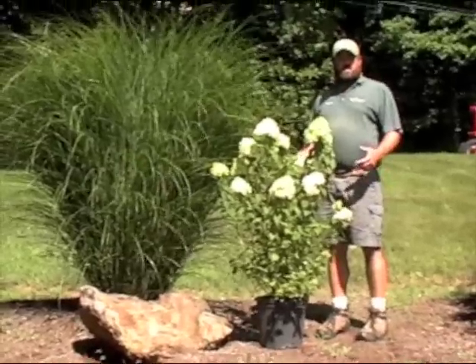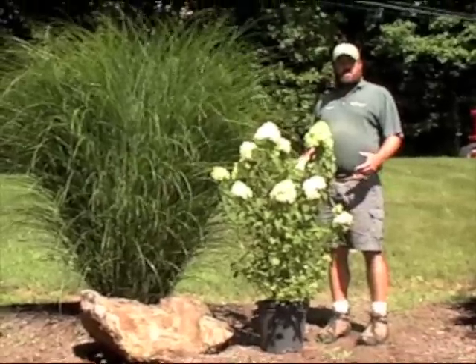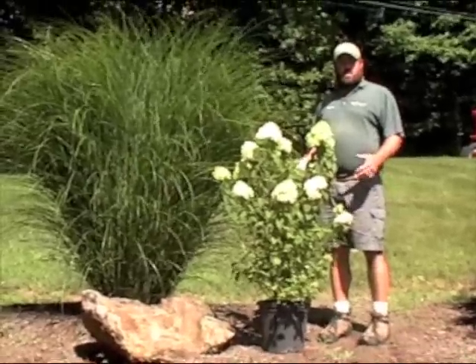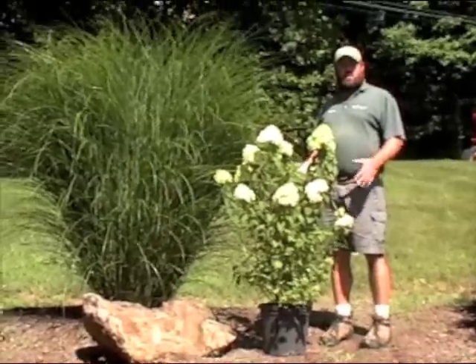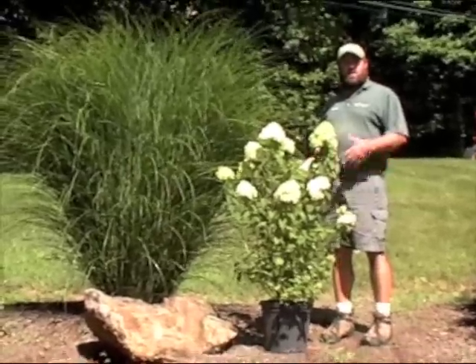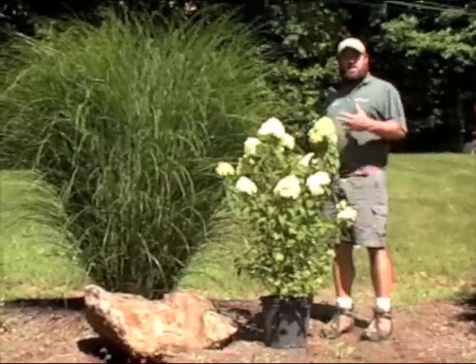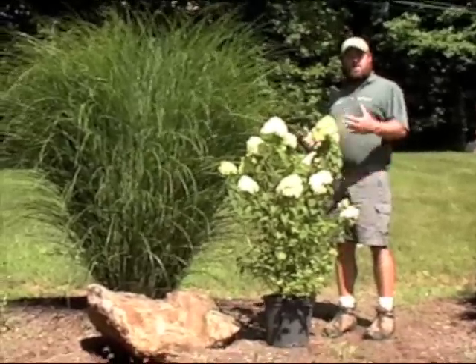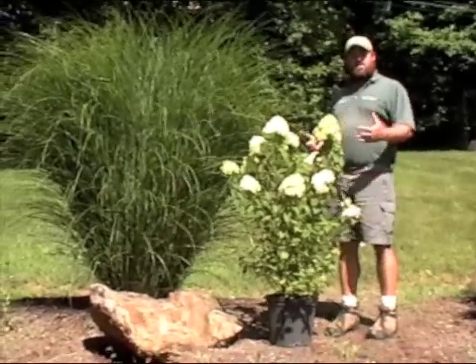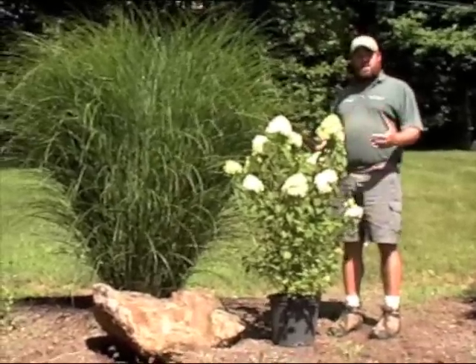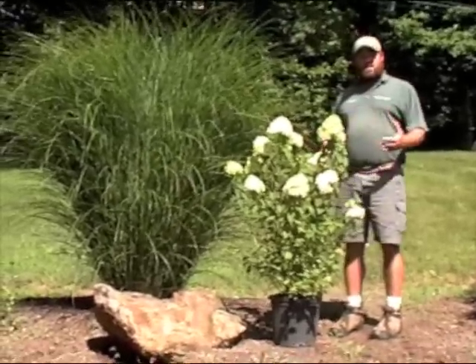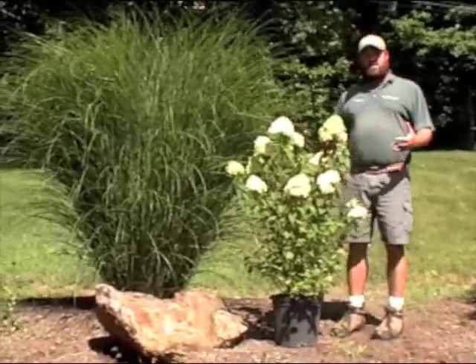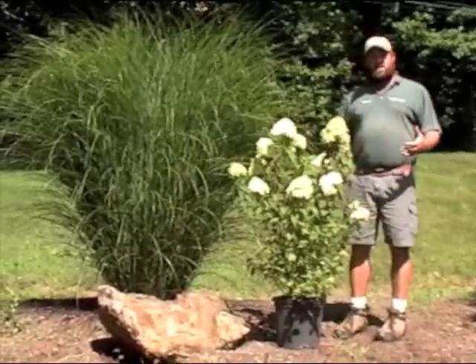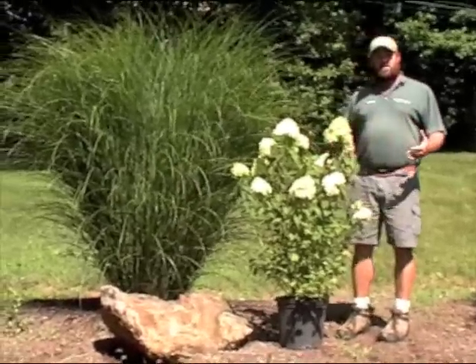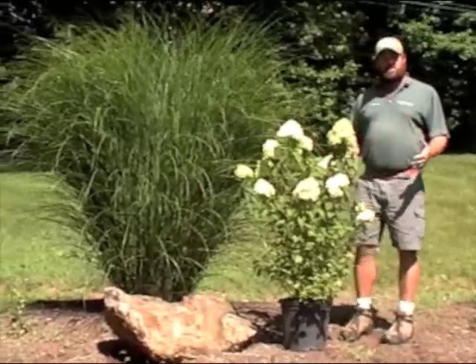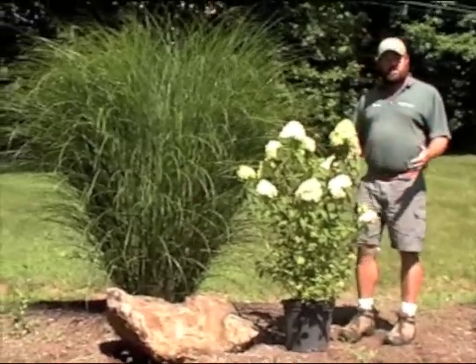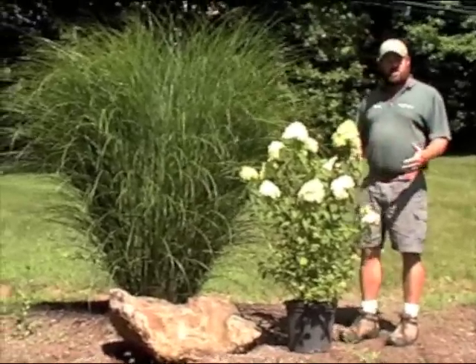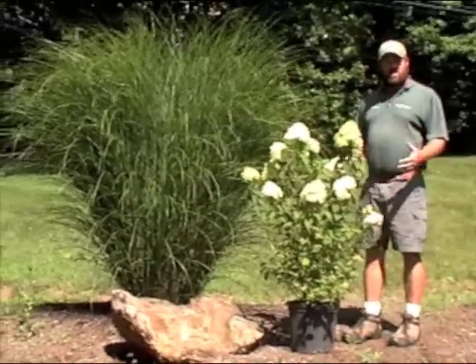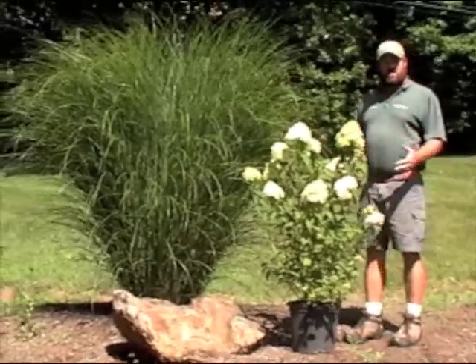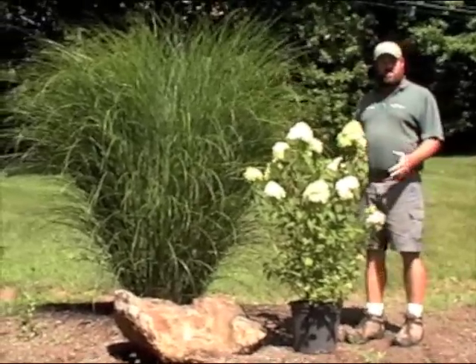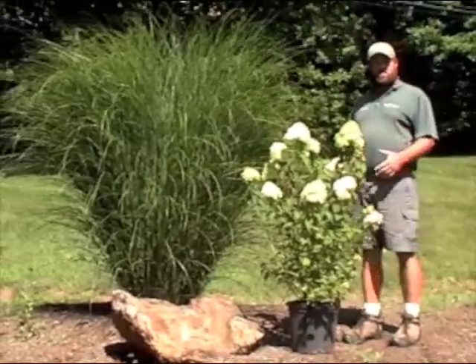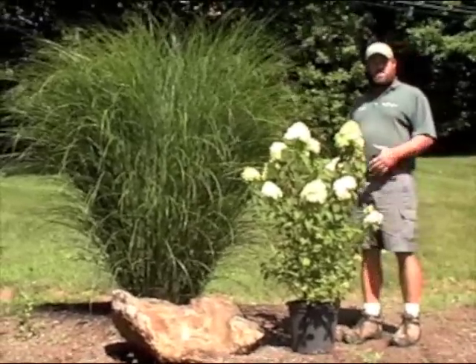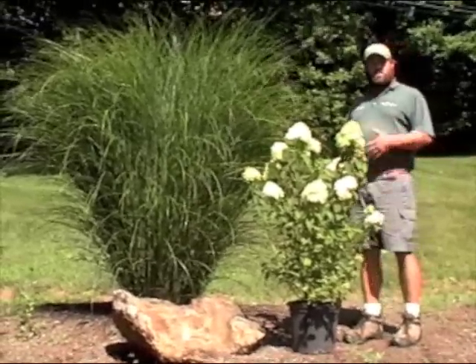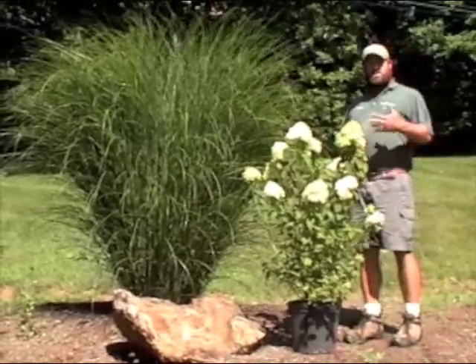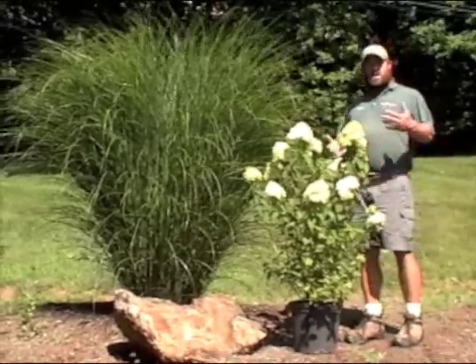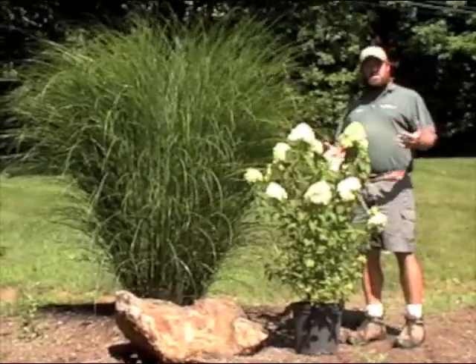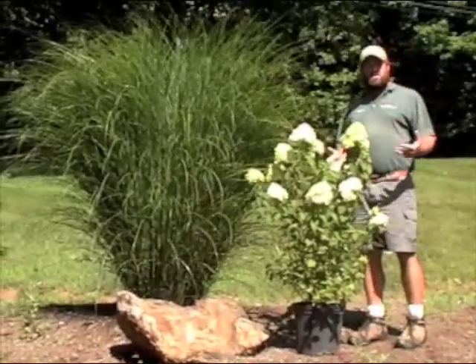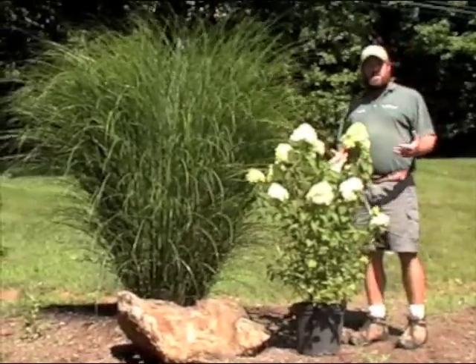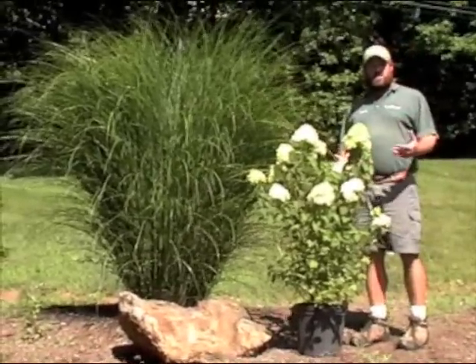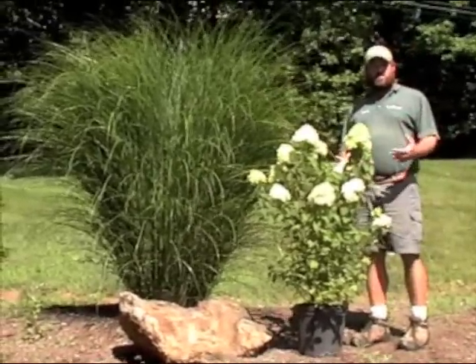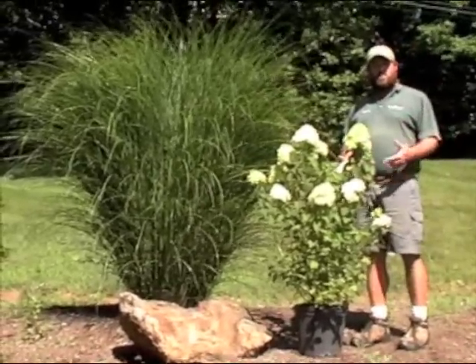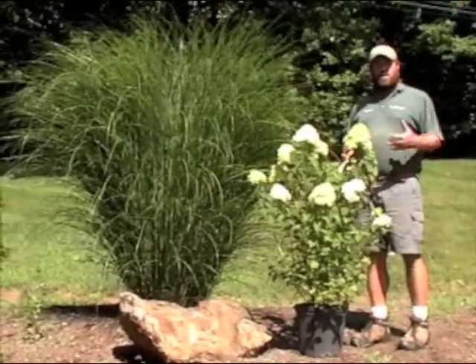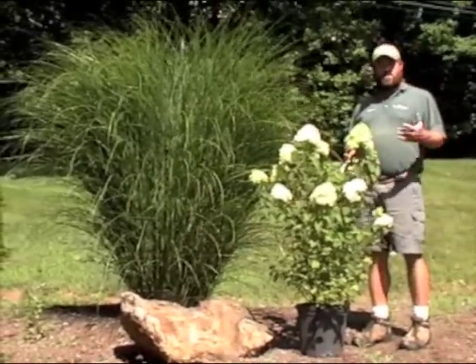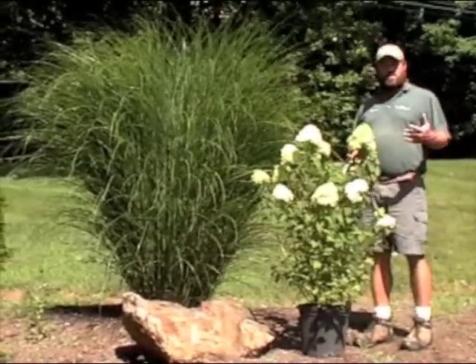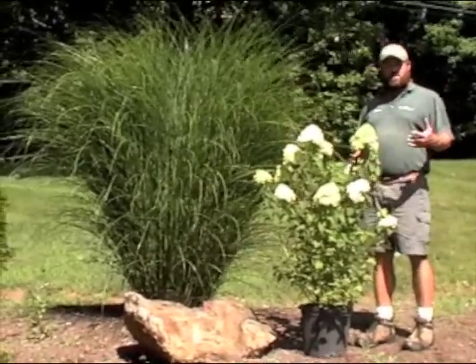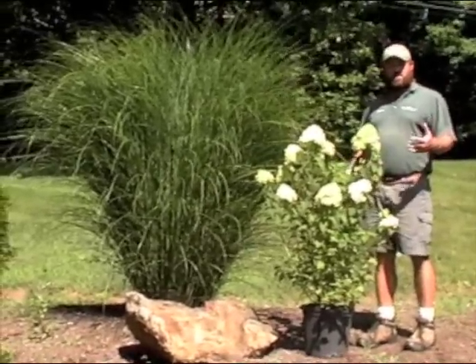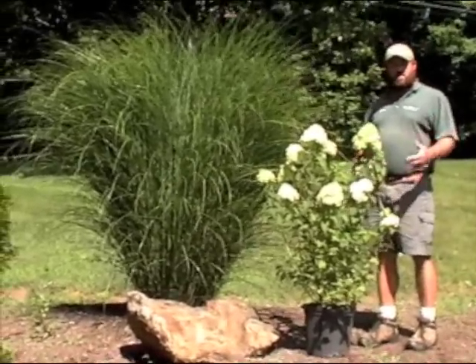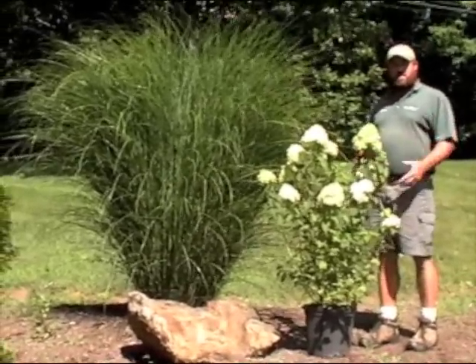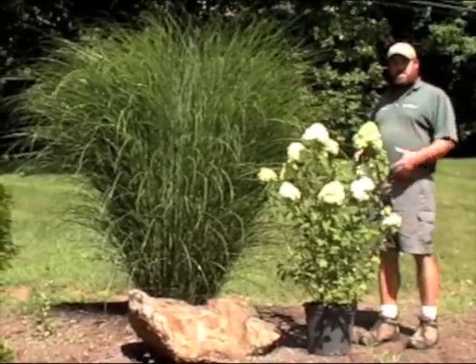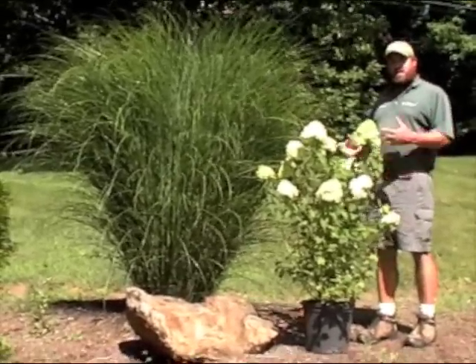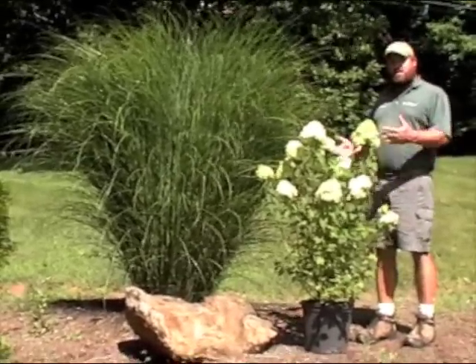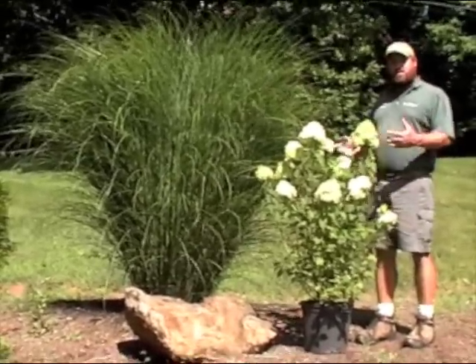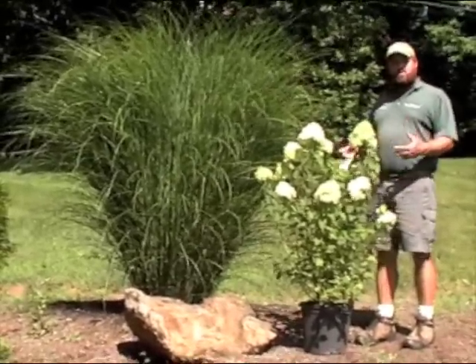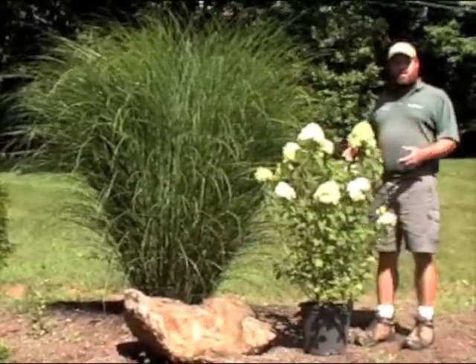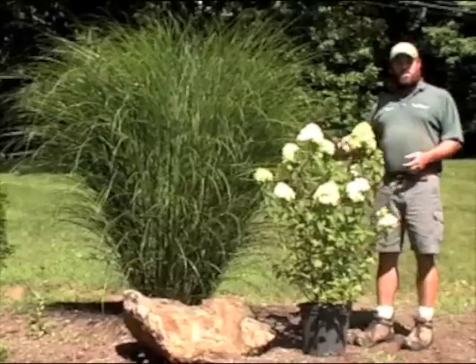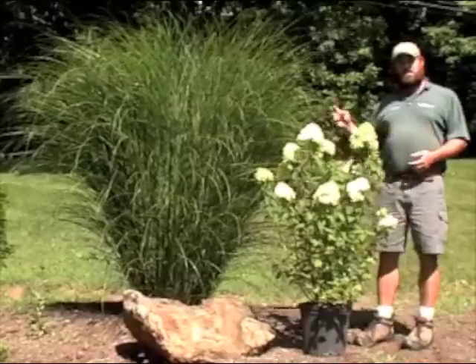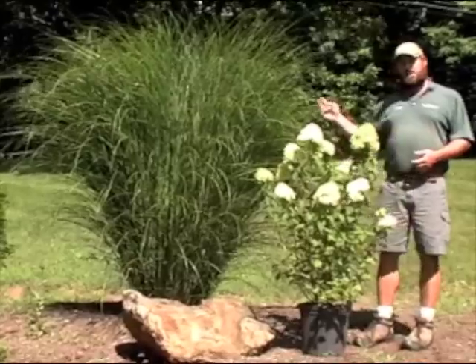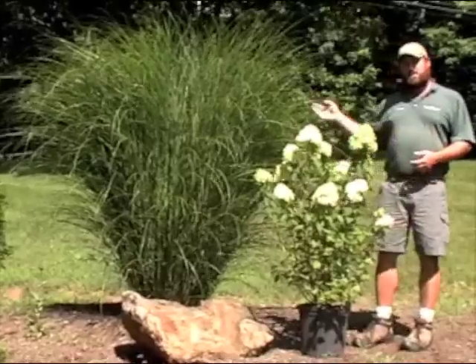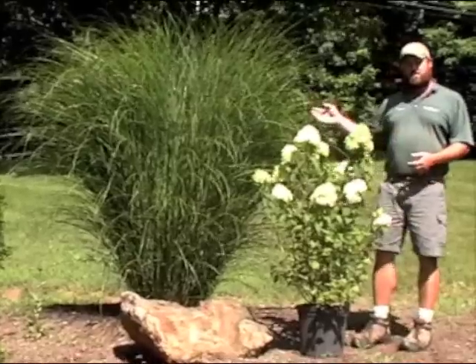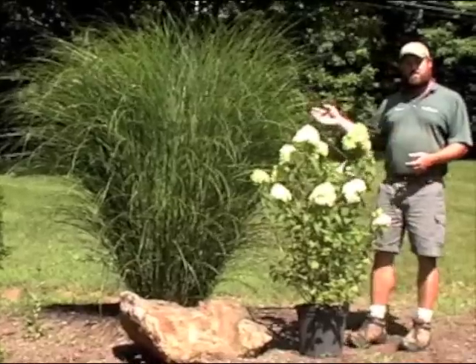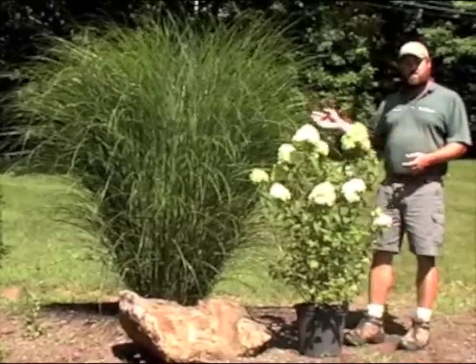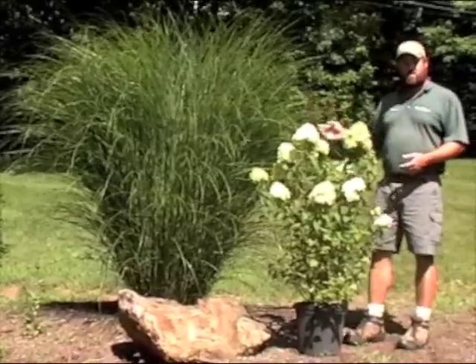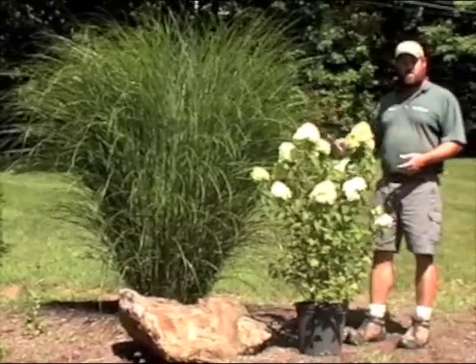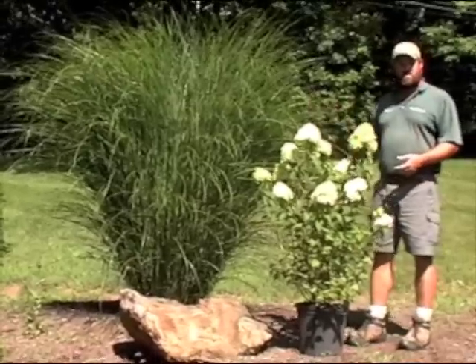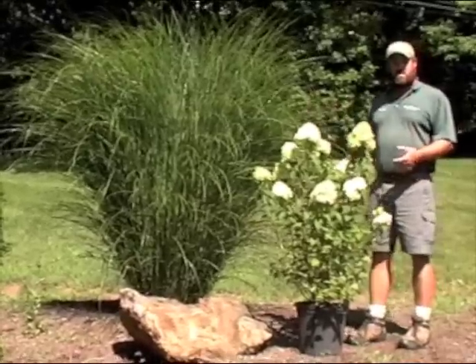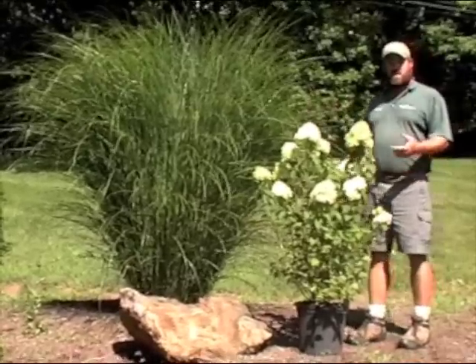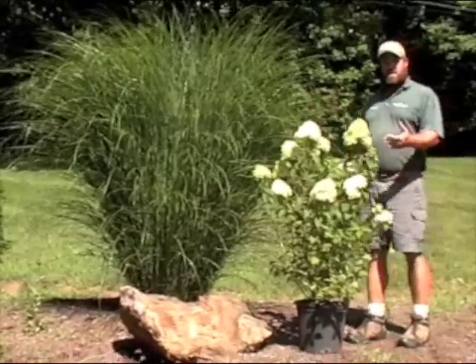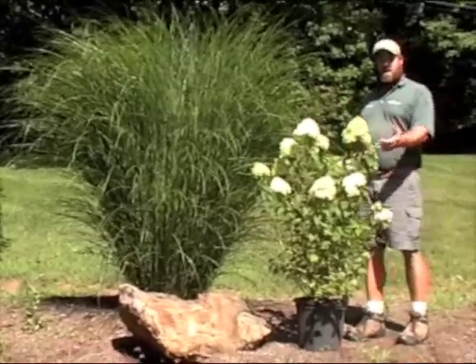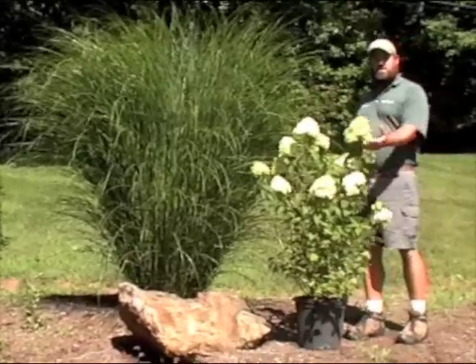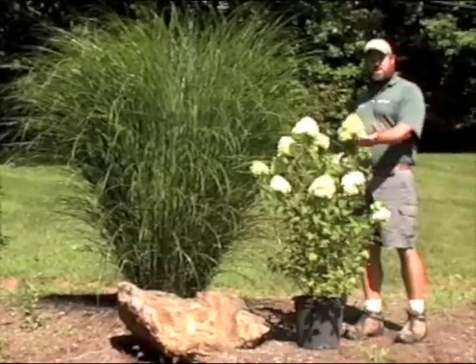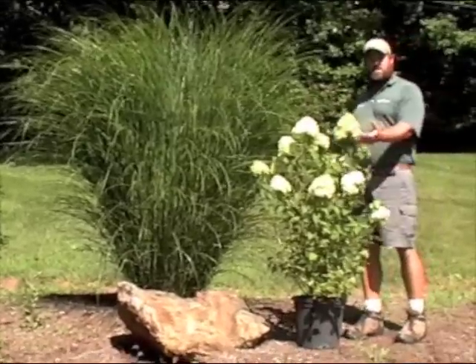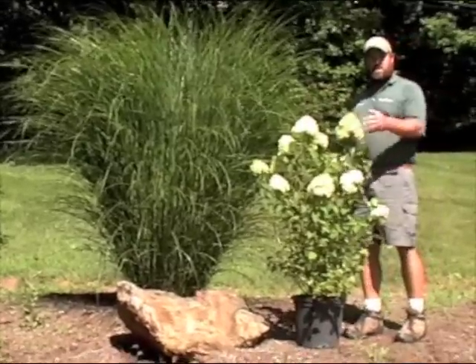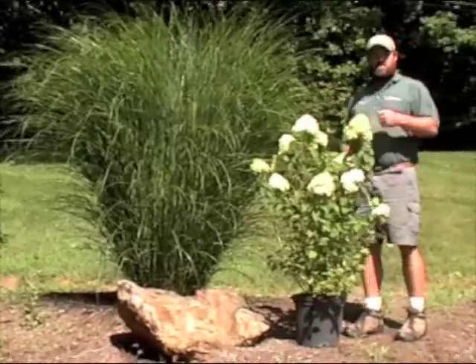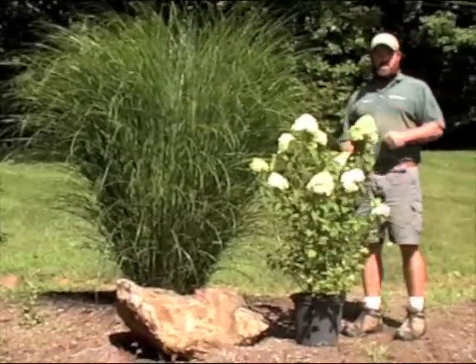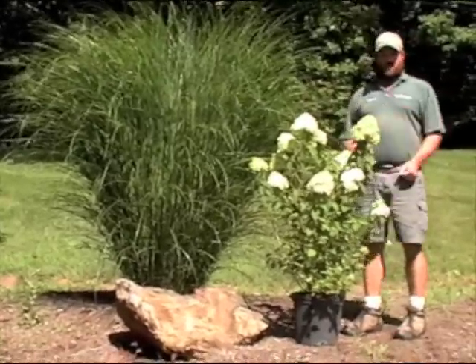For a couple of great plants for the garden with great appeal at different times of the year, you can't go wrong with Miscanthus 'Gracillimus' and Hydrangea 'Limelight'.